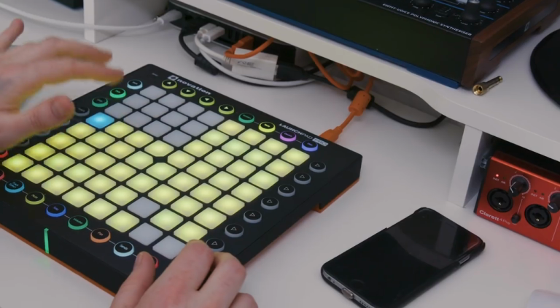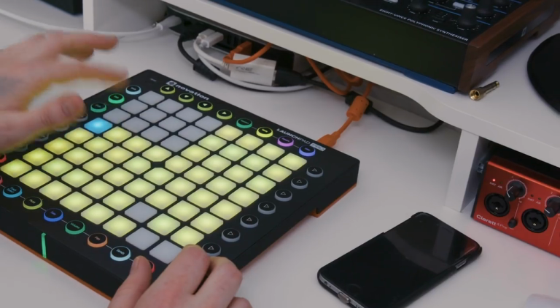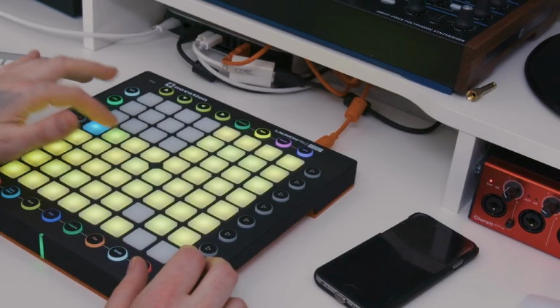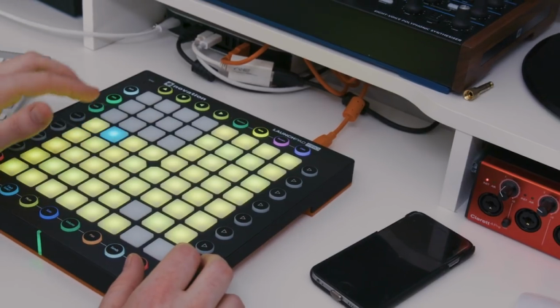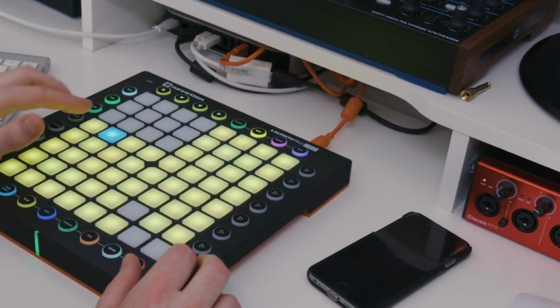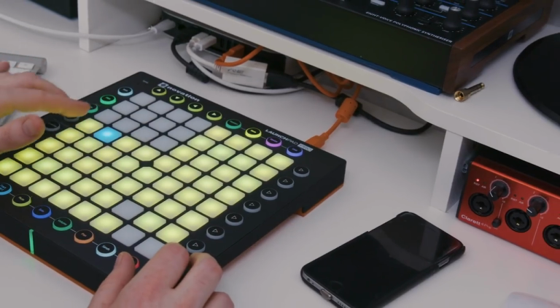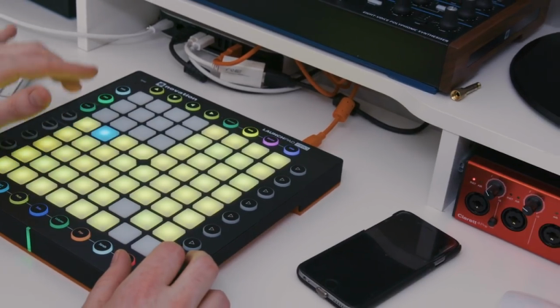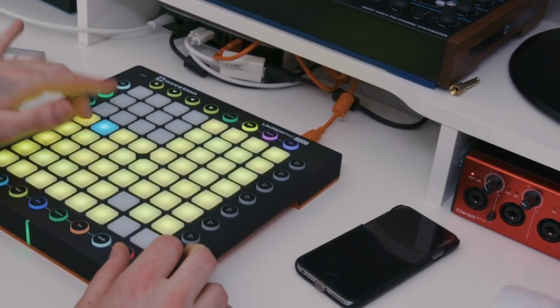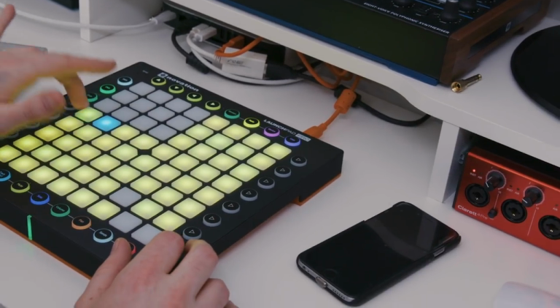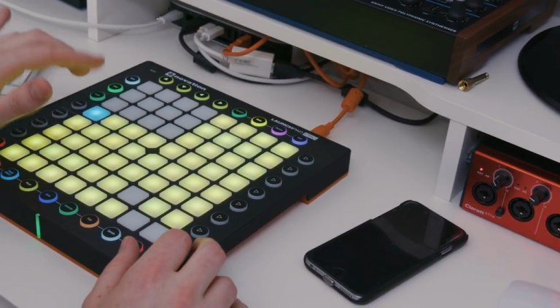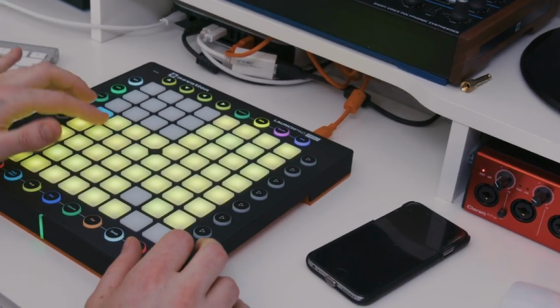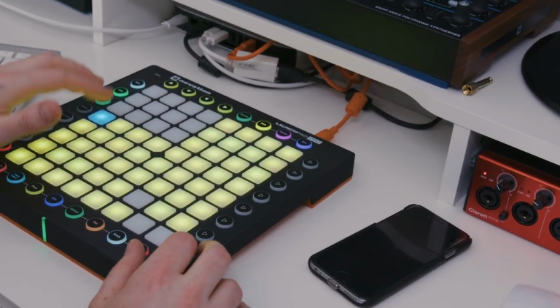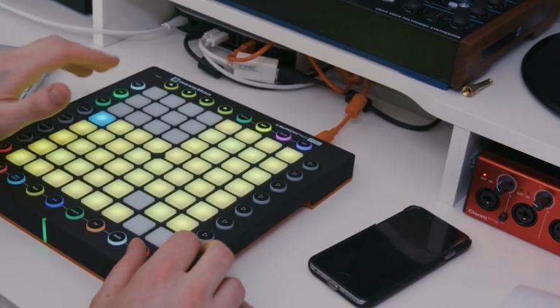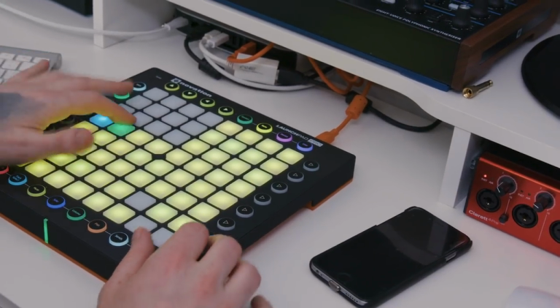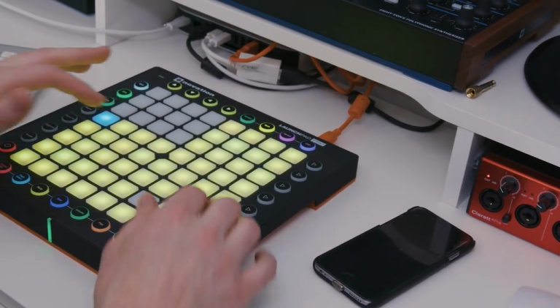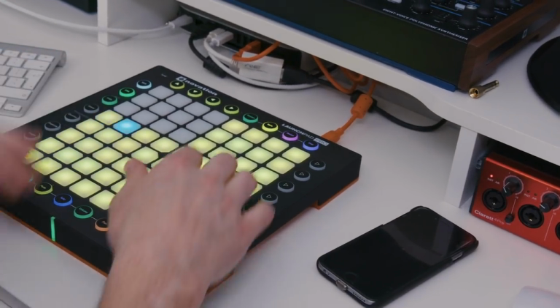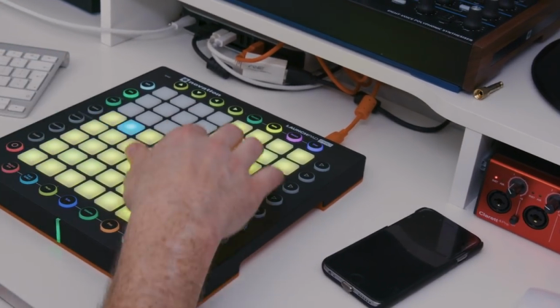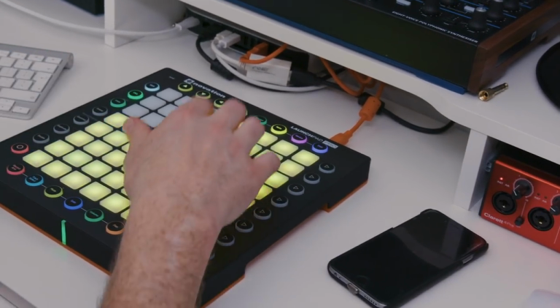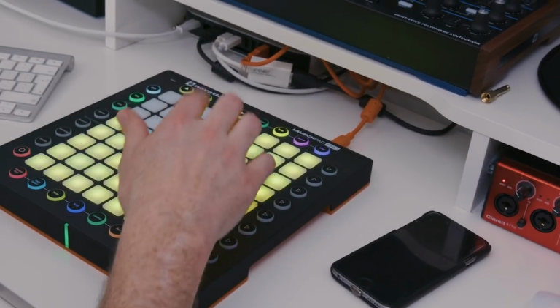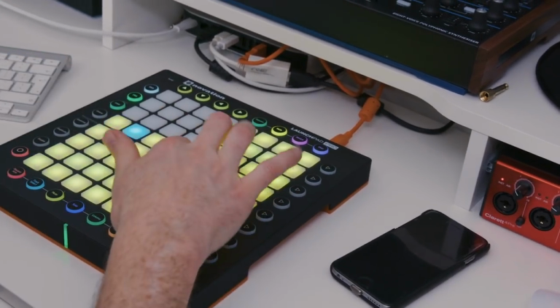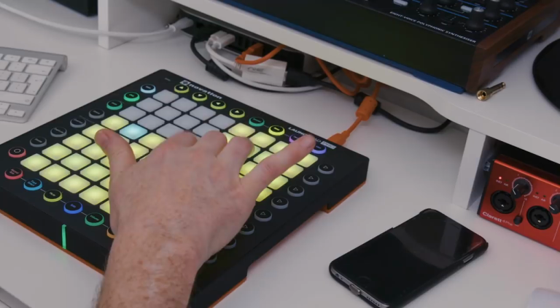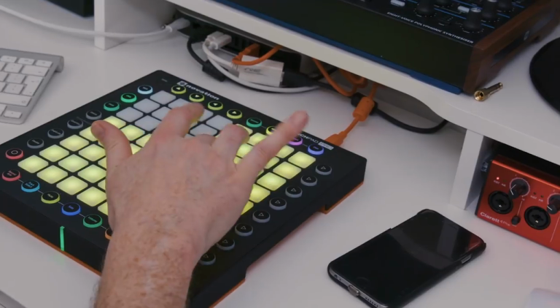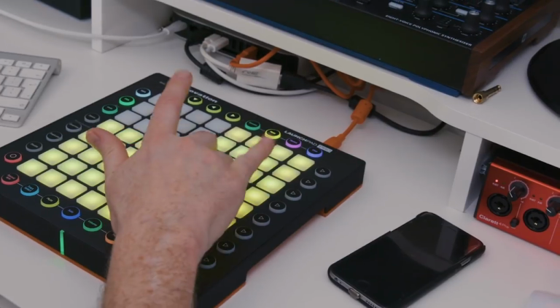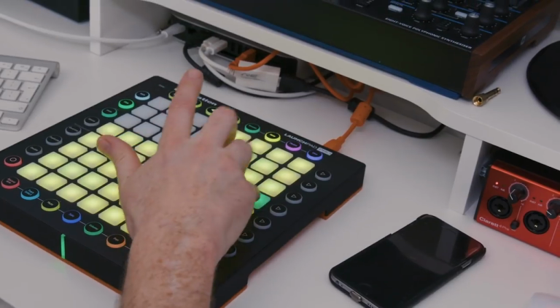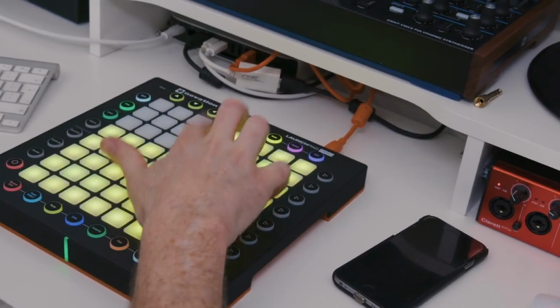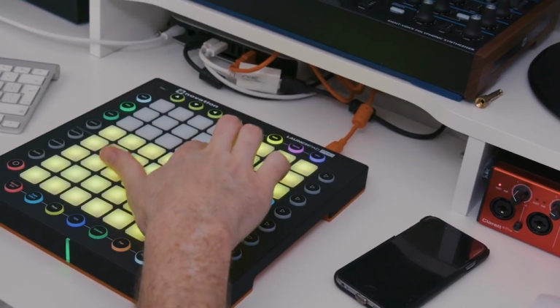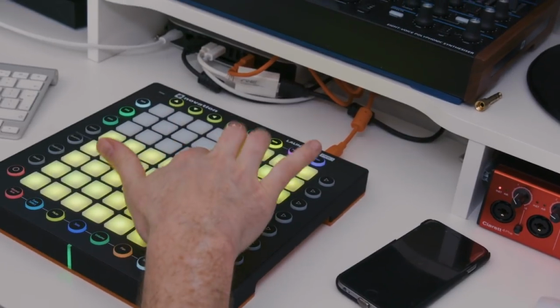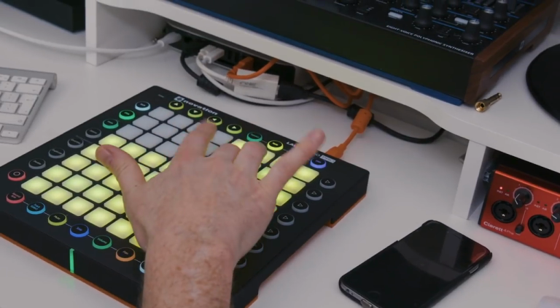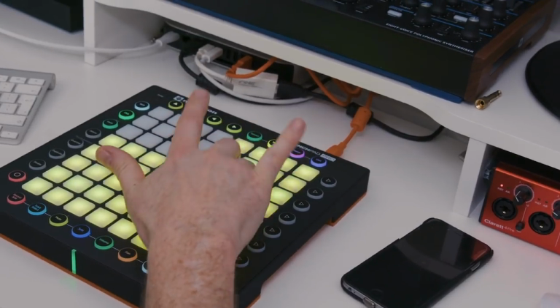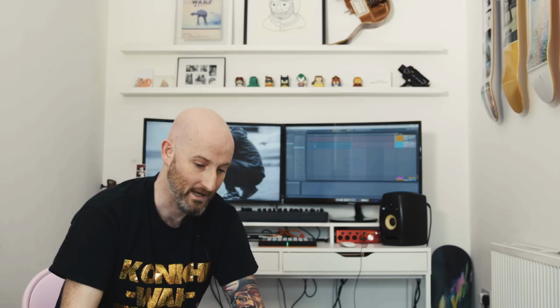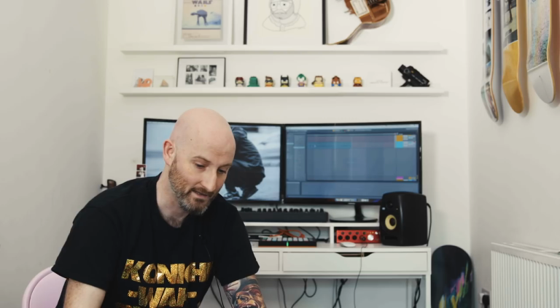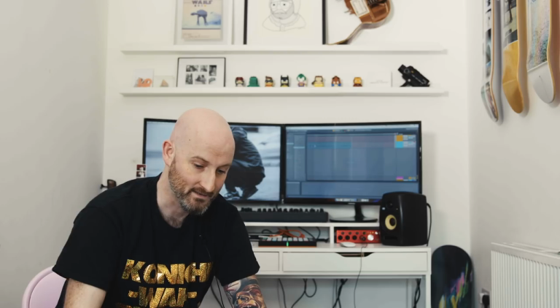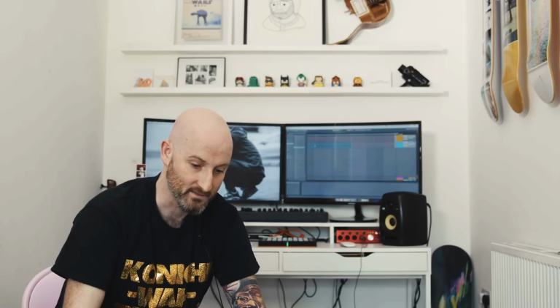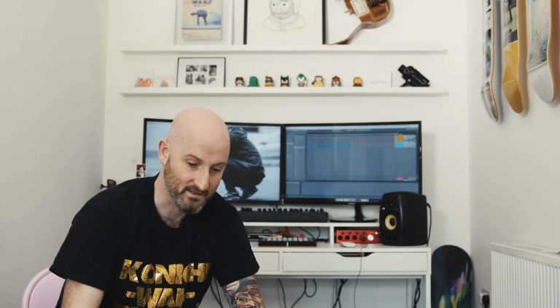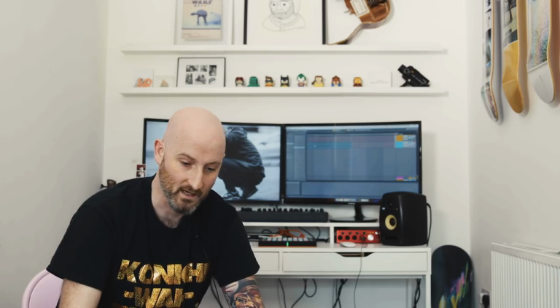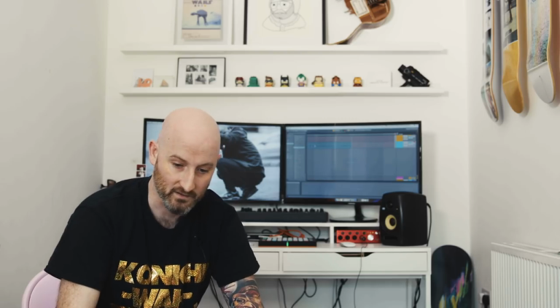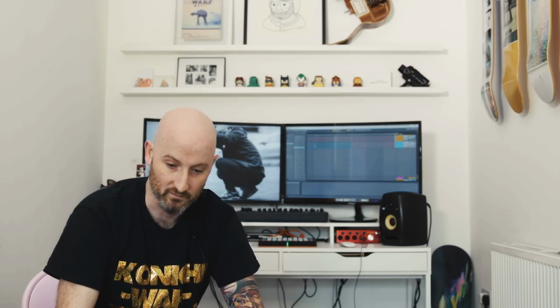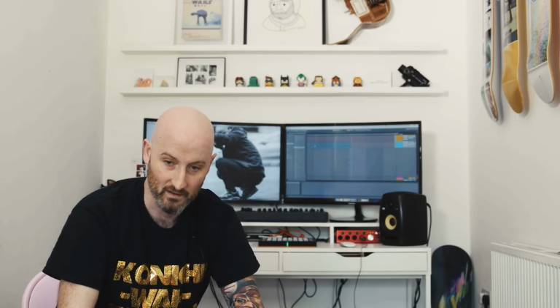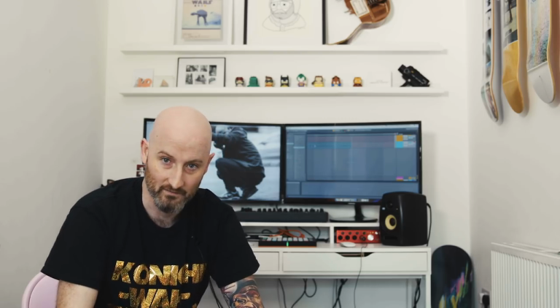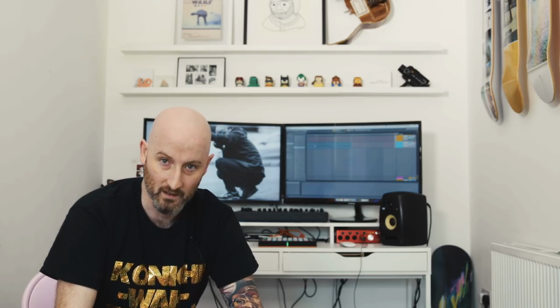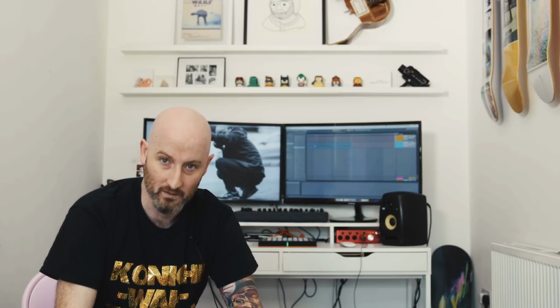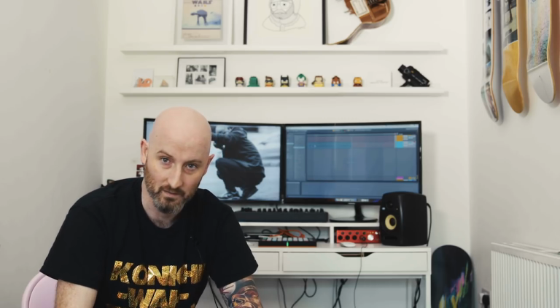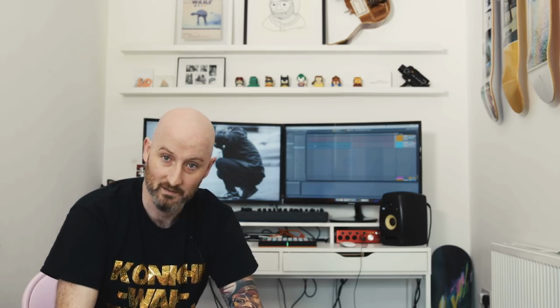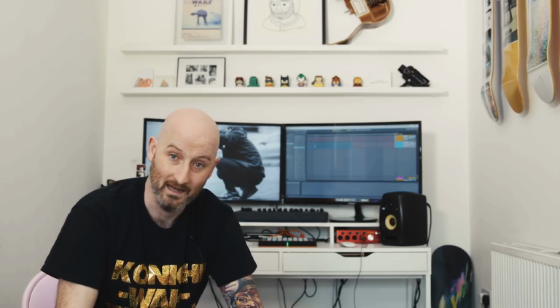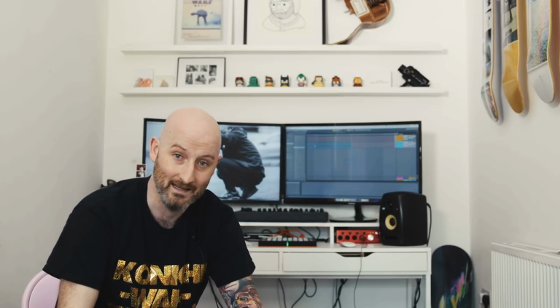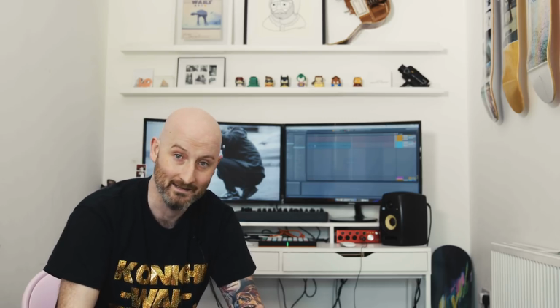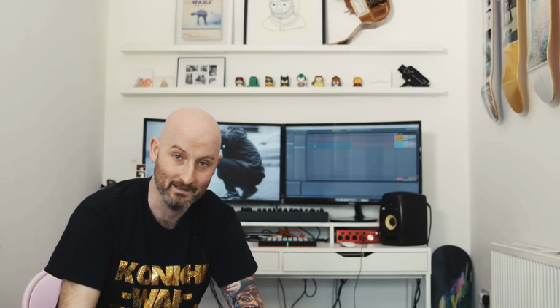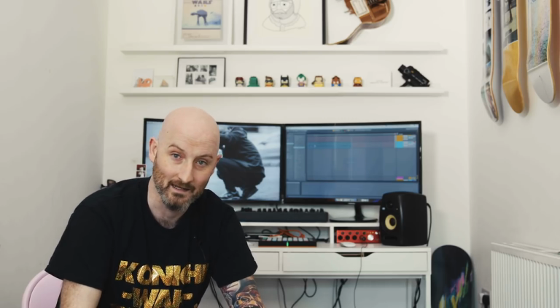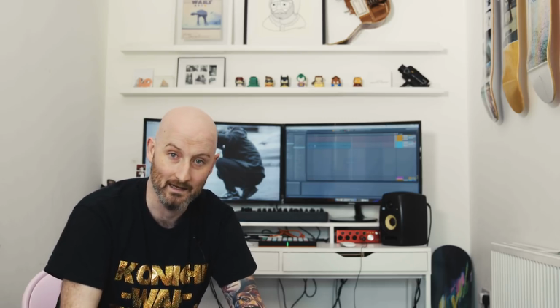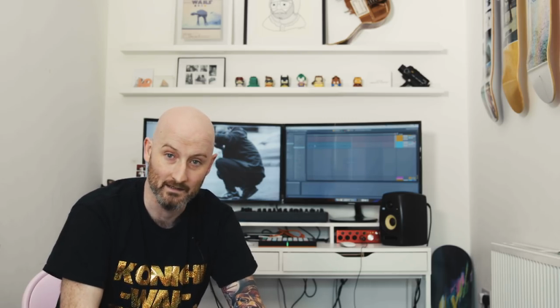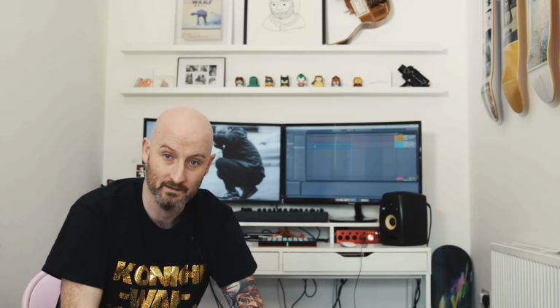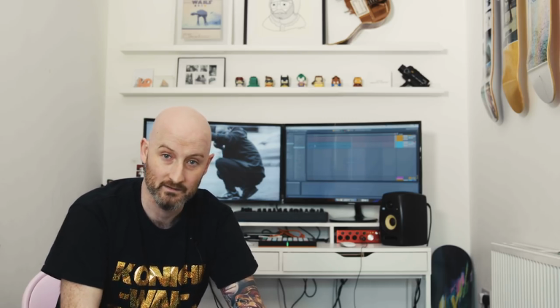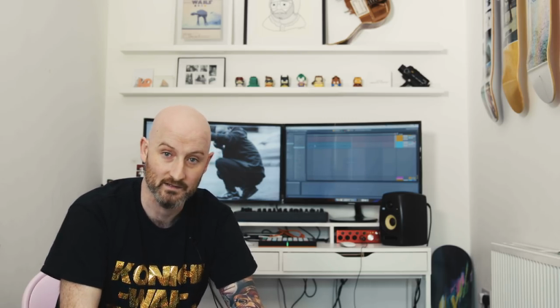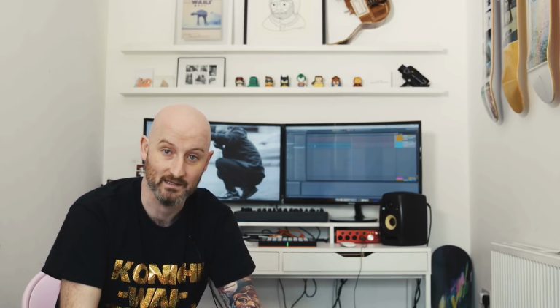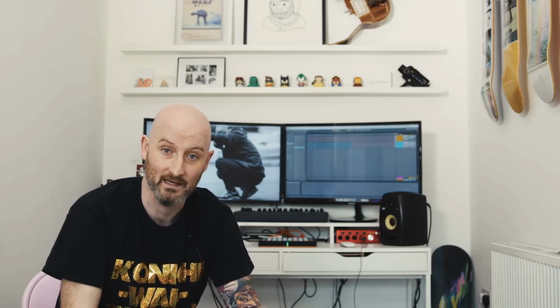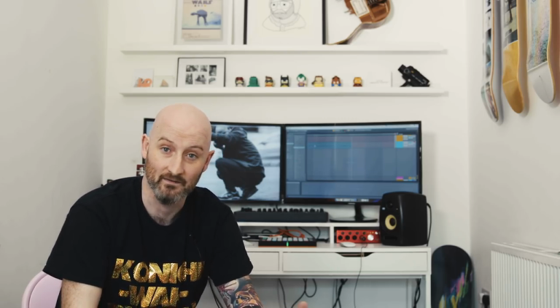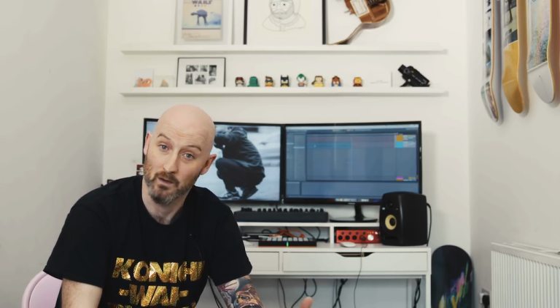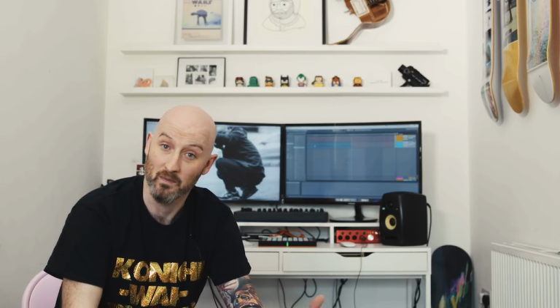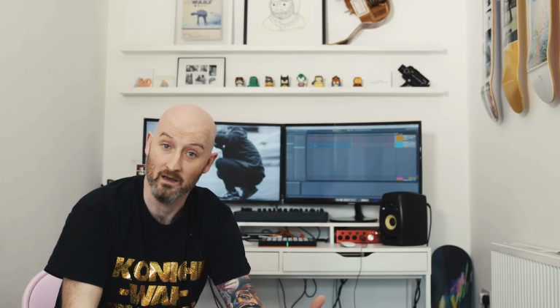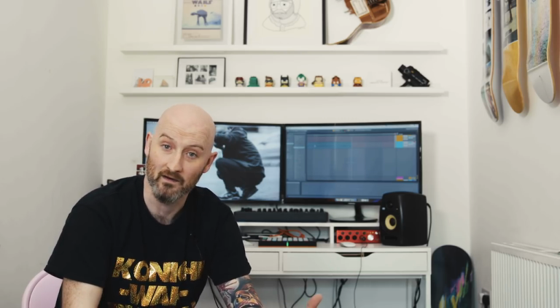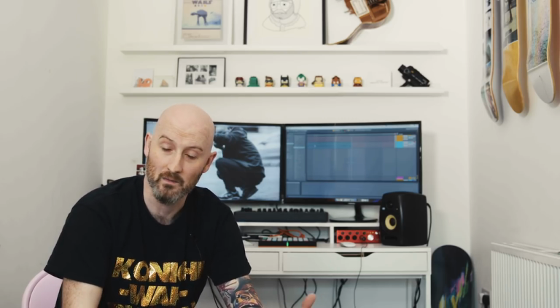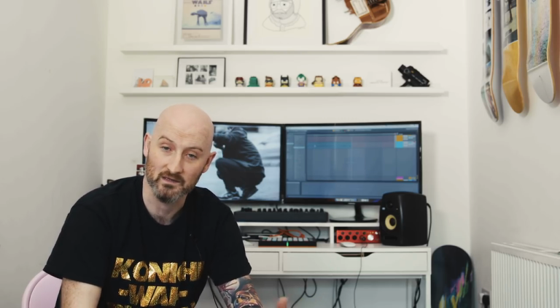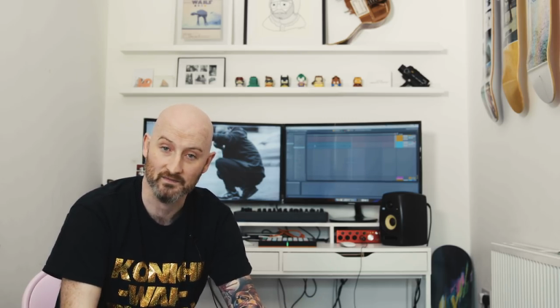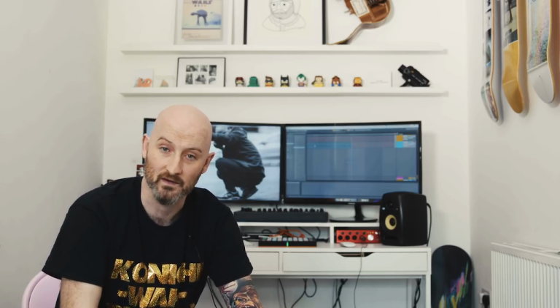Then all I had to do was create the beat that you just heard, adding some subtle reverb and delay just to give it a bit of atmosphere.